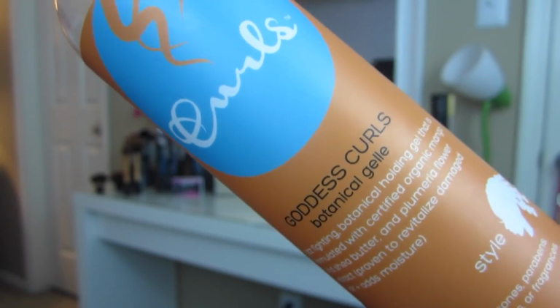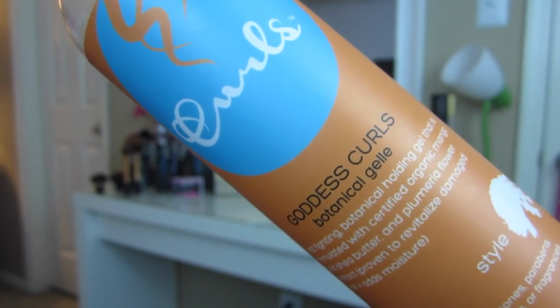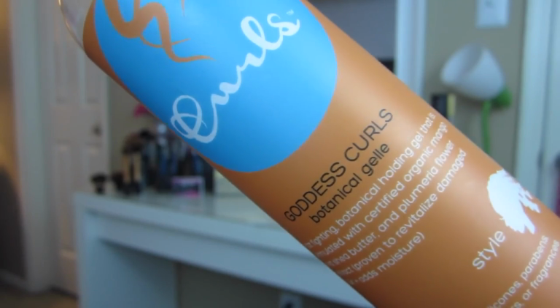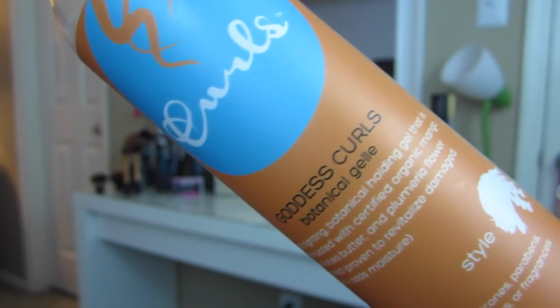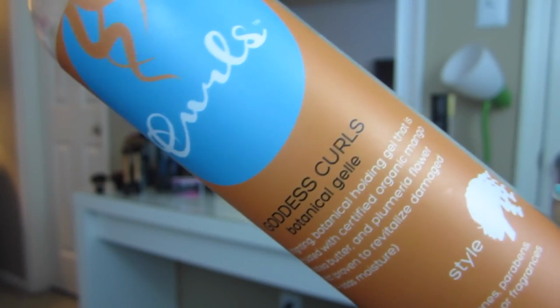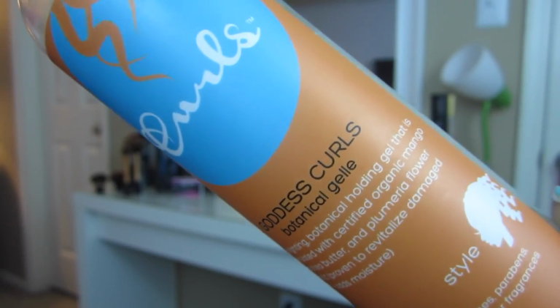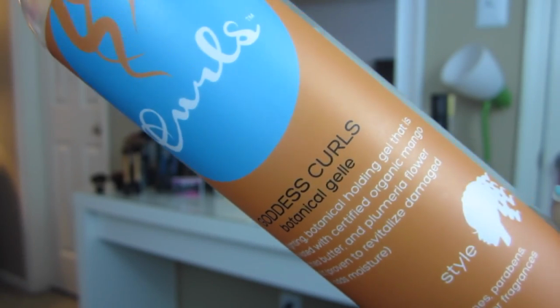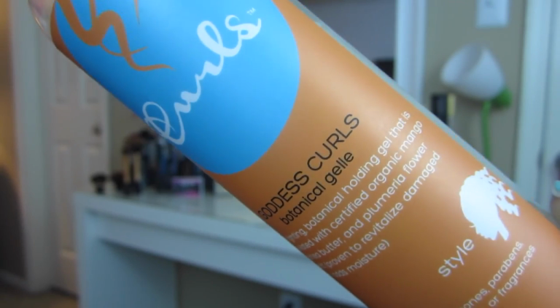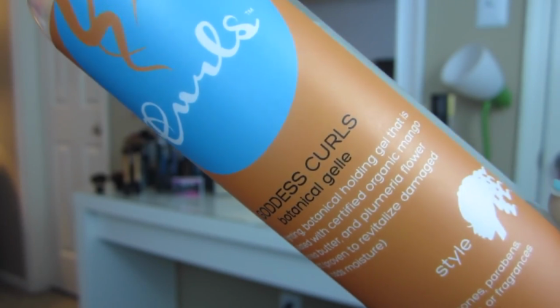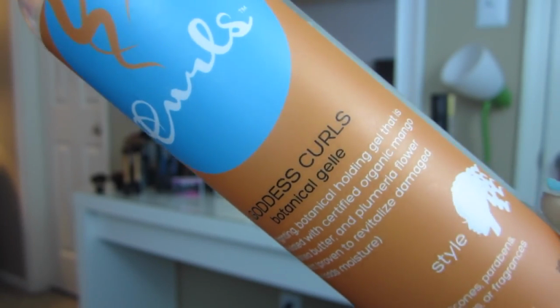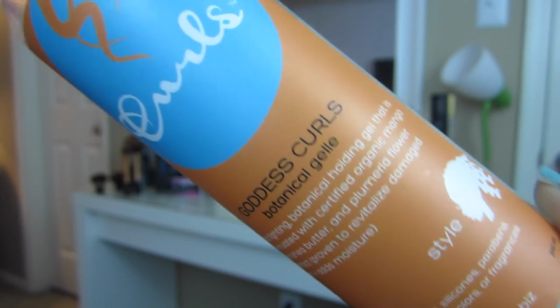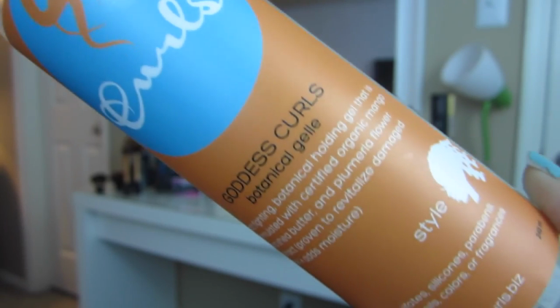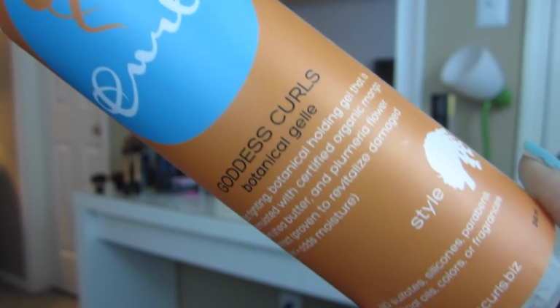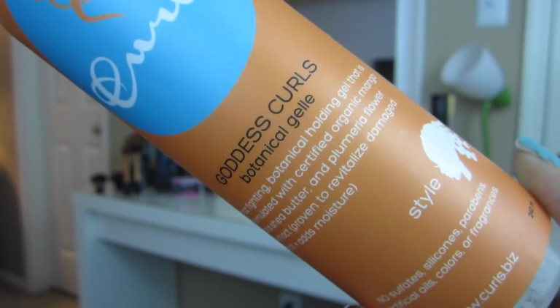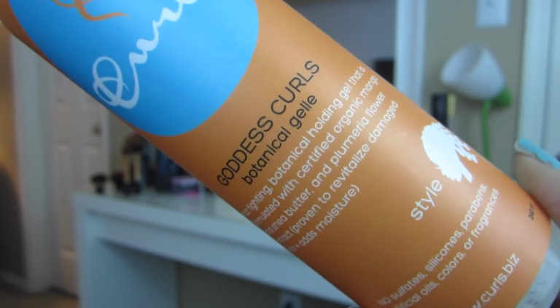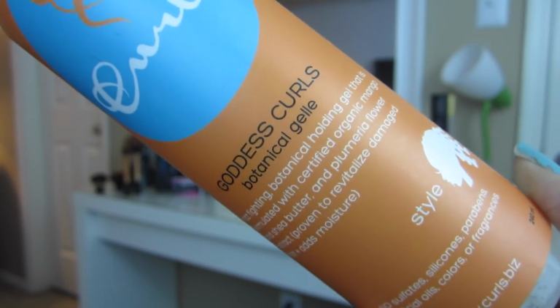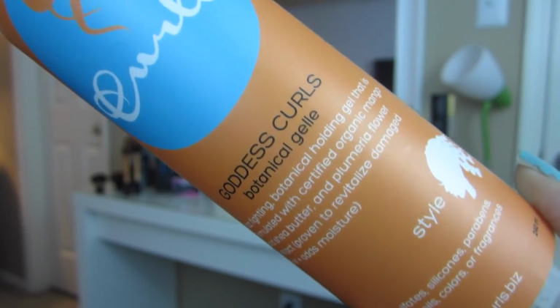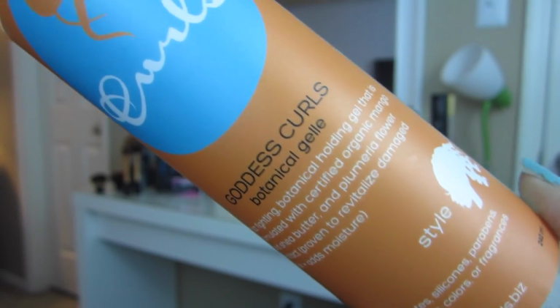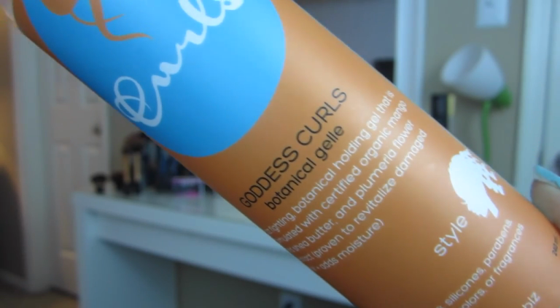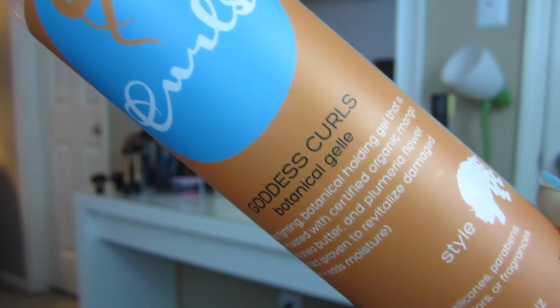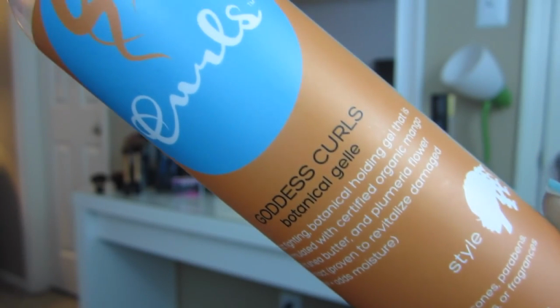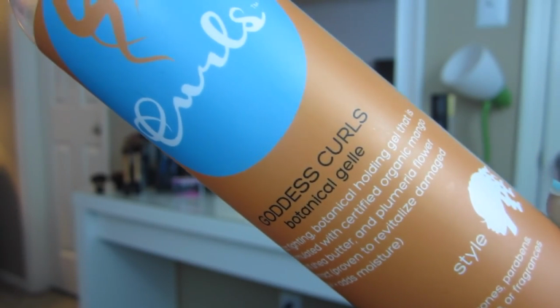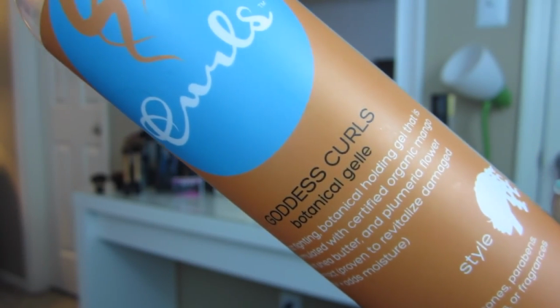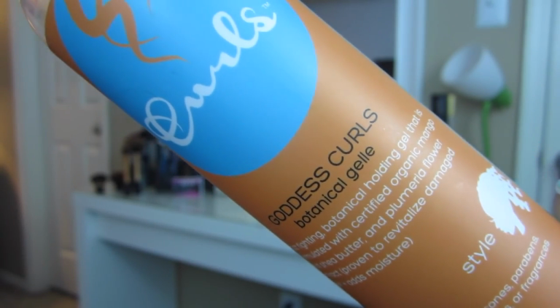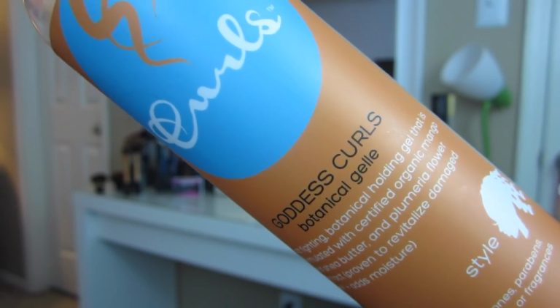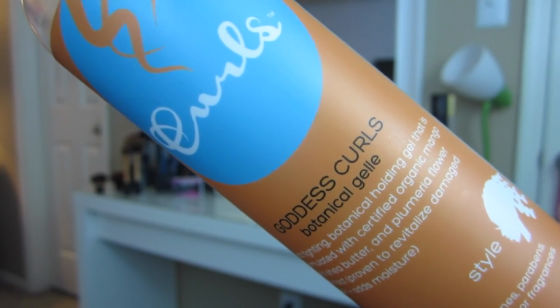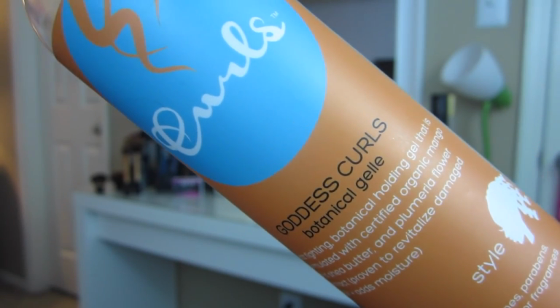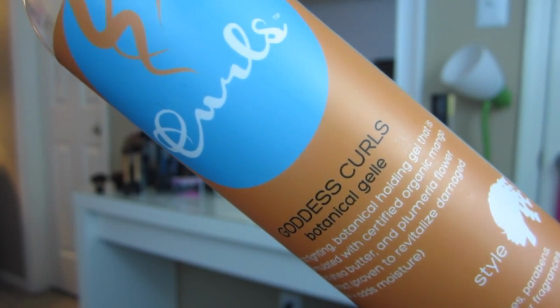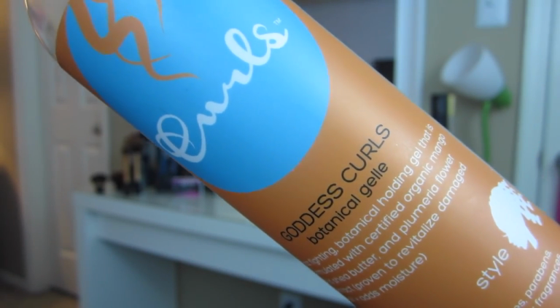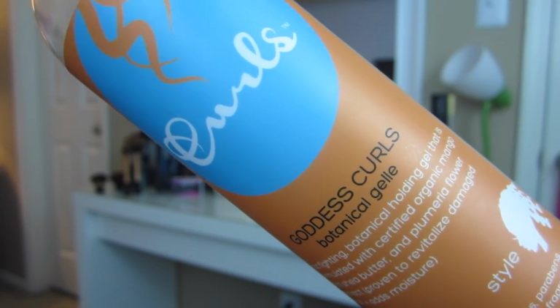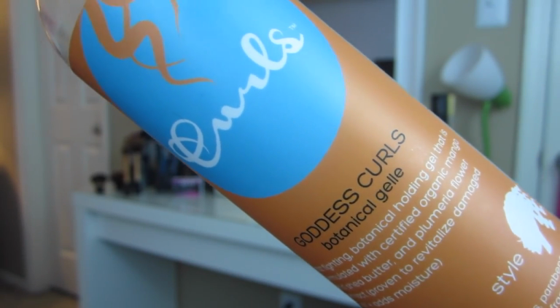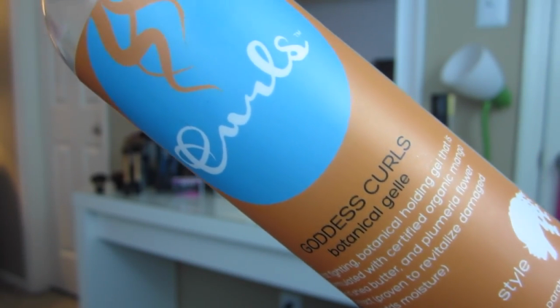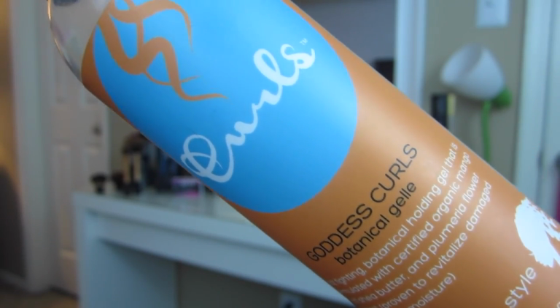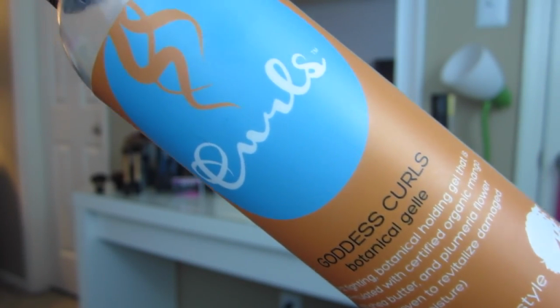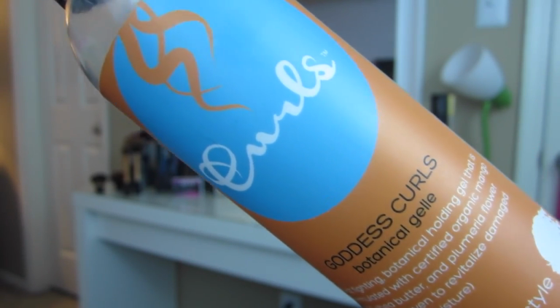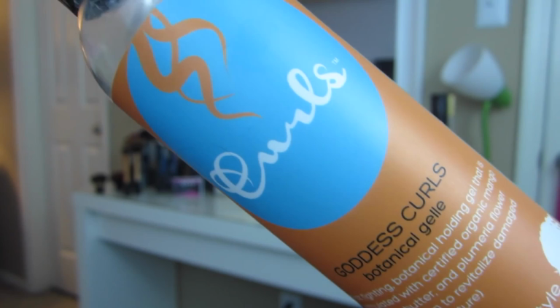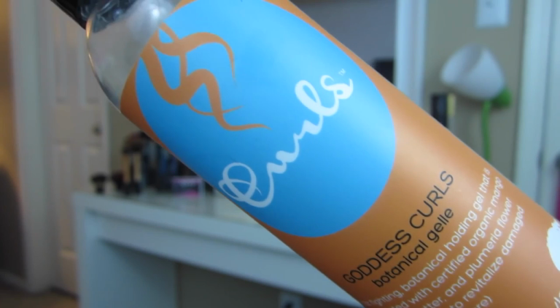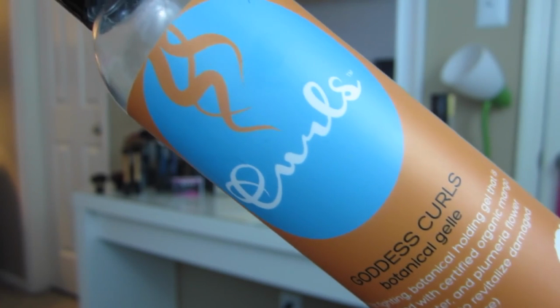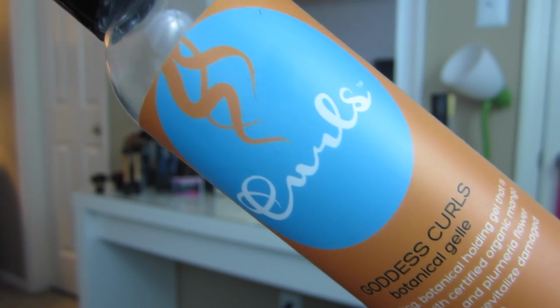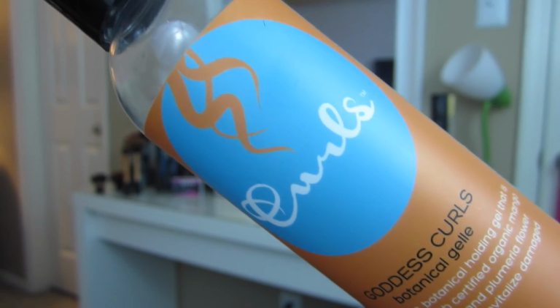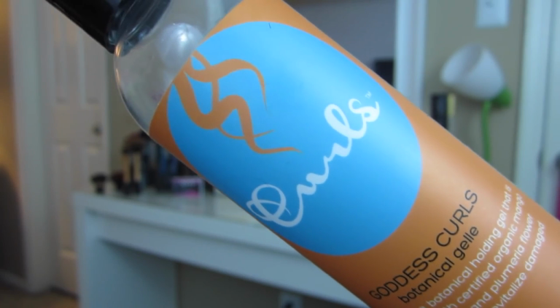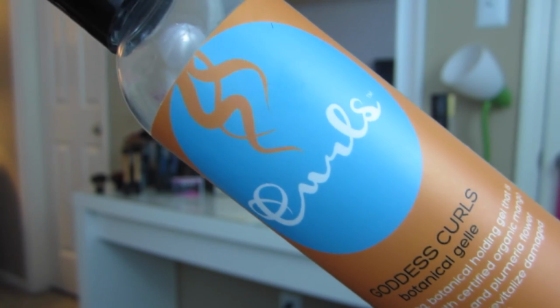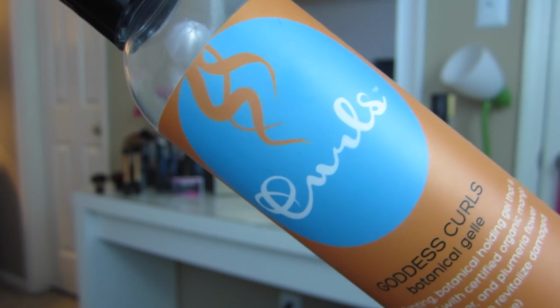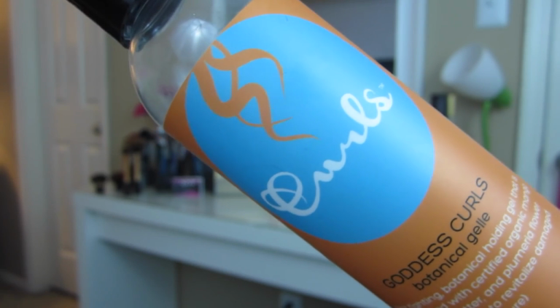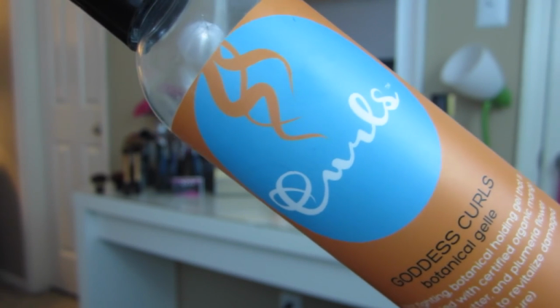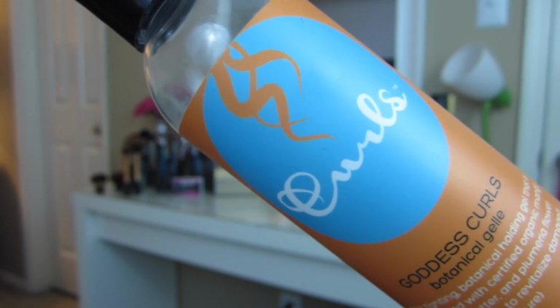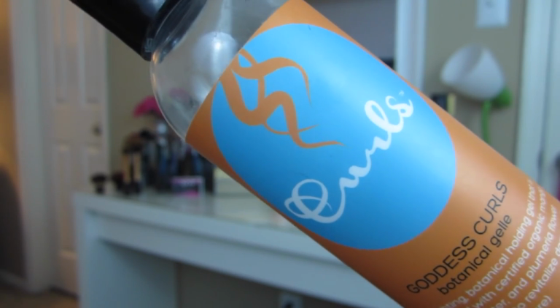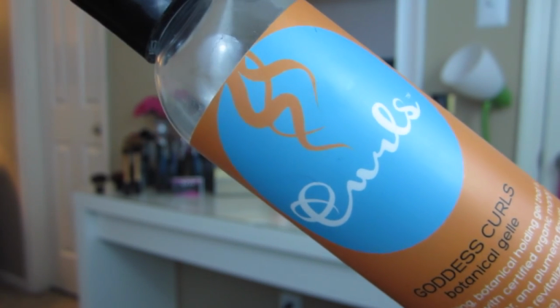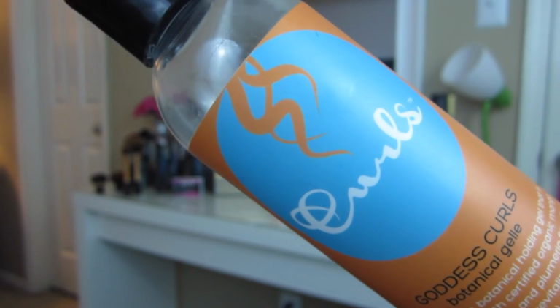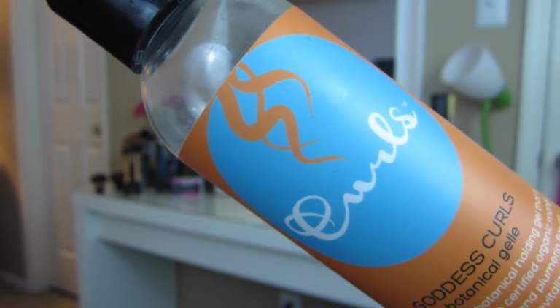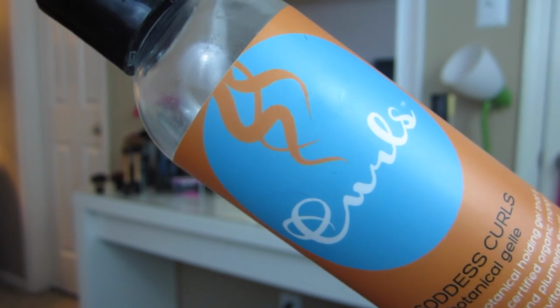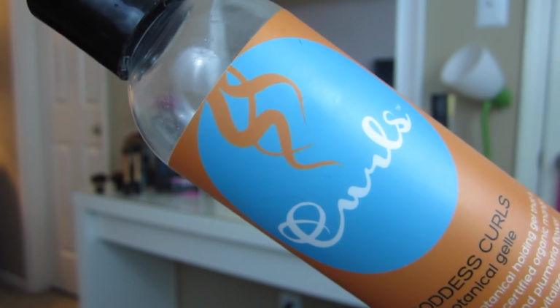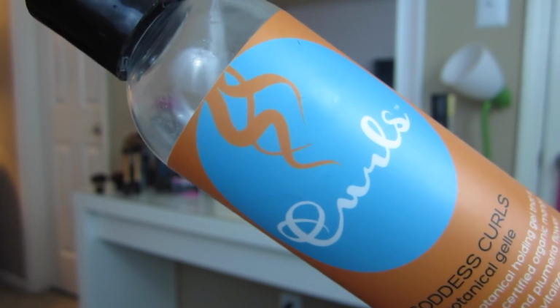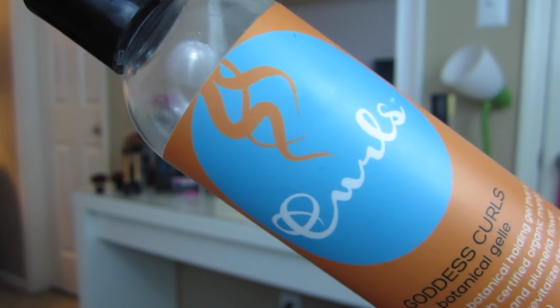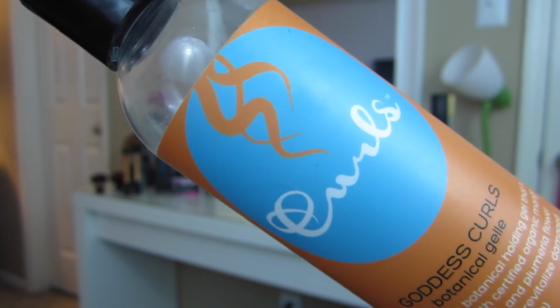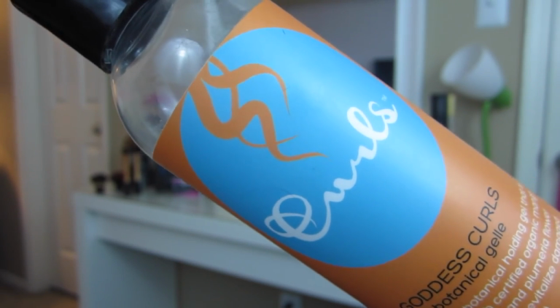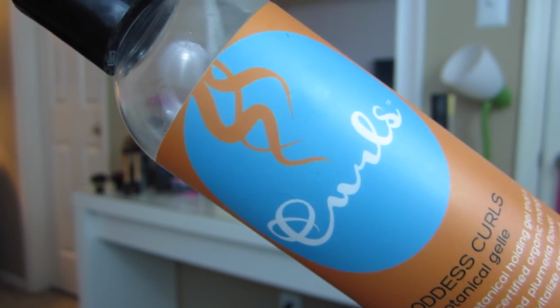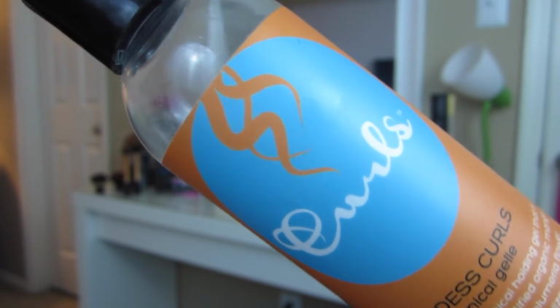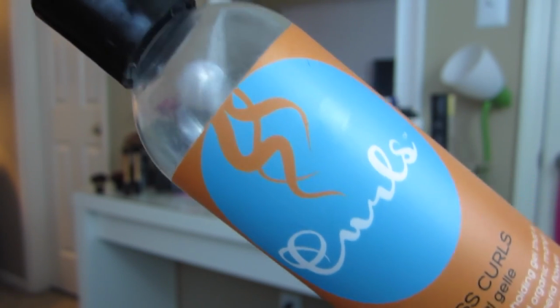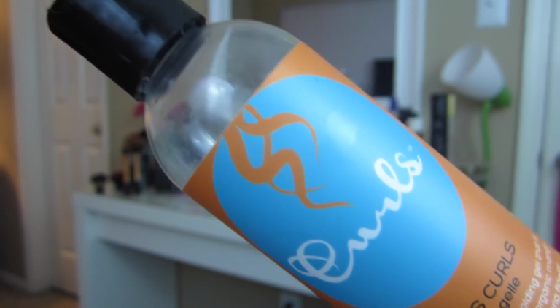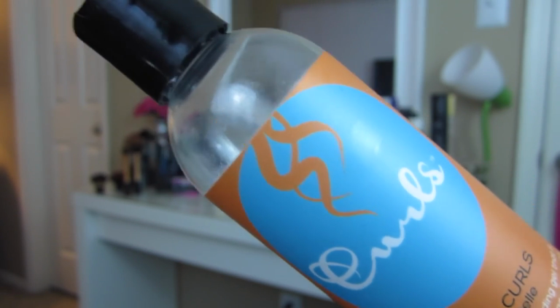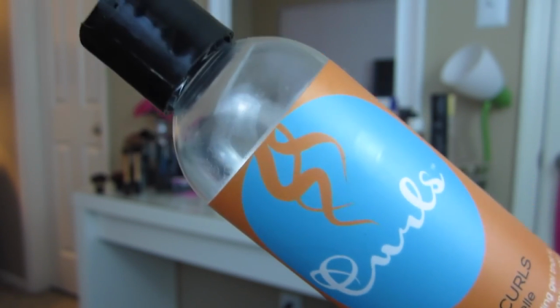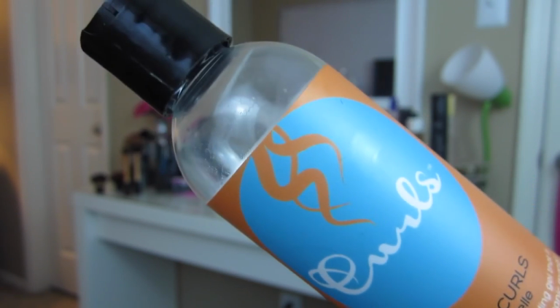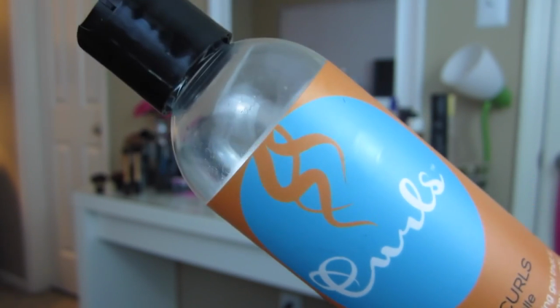Now I'm going to take this Goddess Curls Botanical Gel and I'm just going to add this to each subsection of my hair for definition and hold.